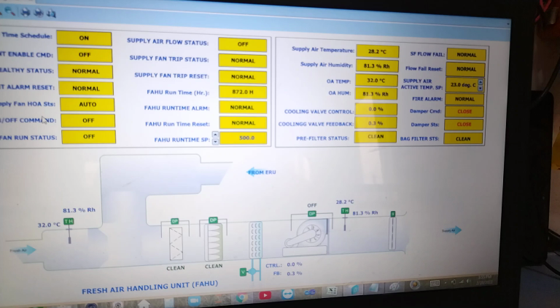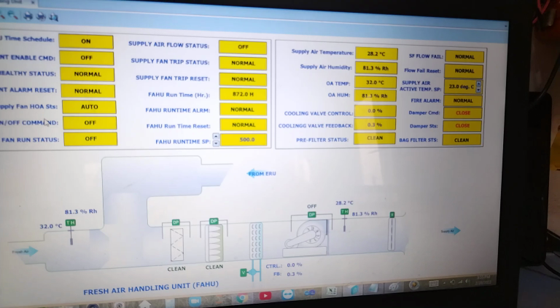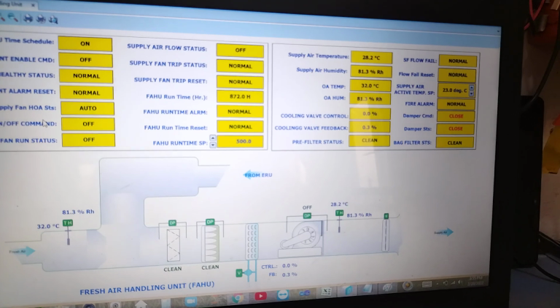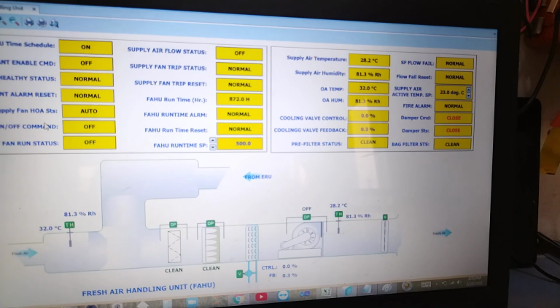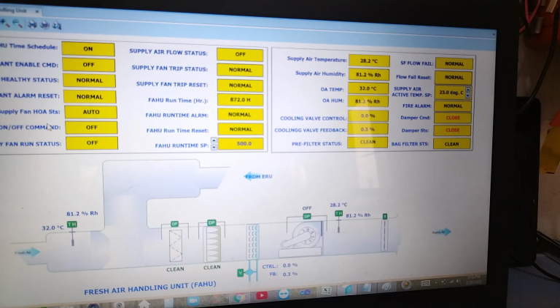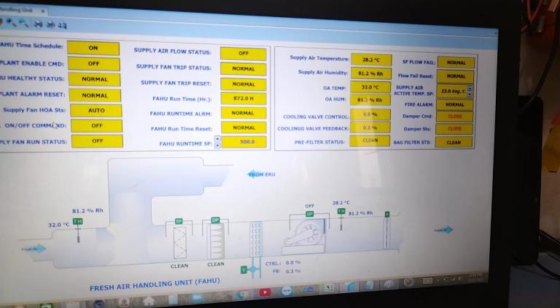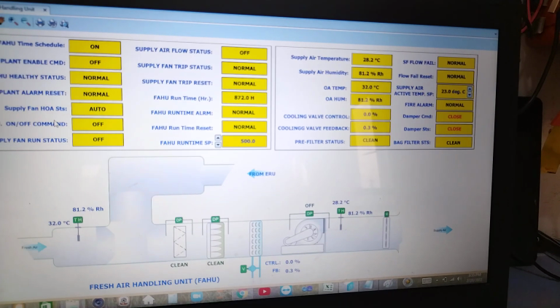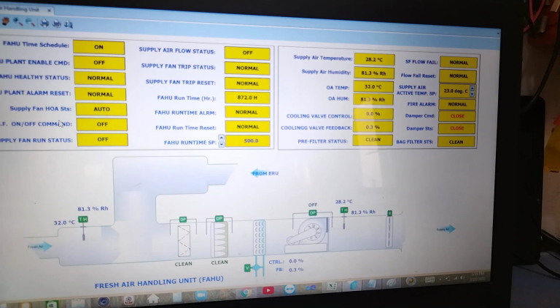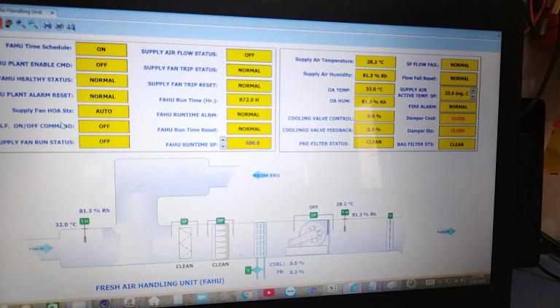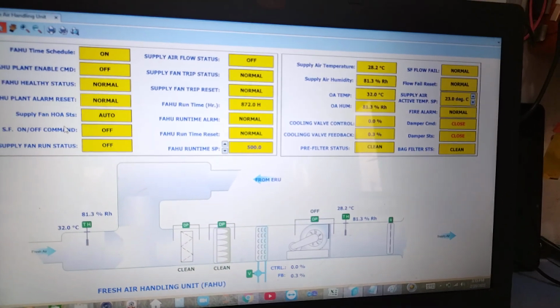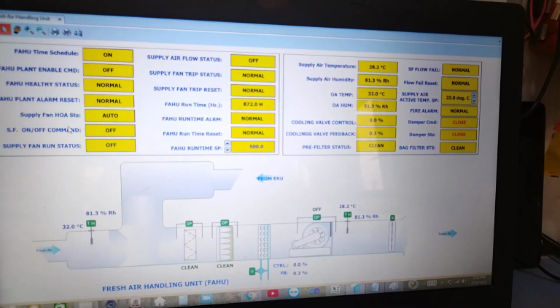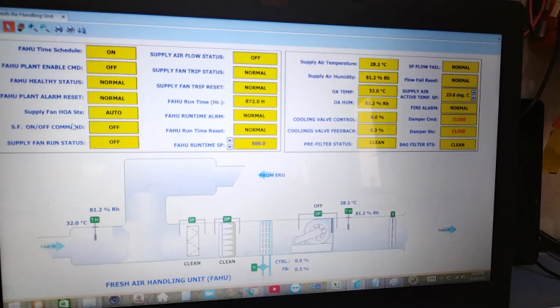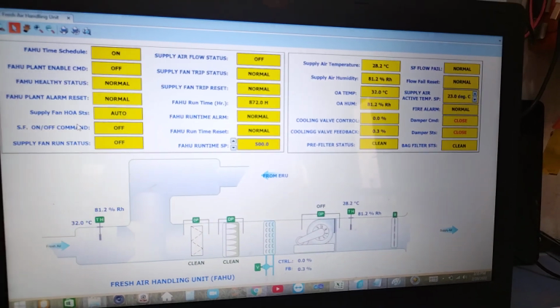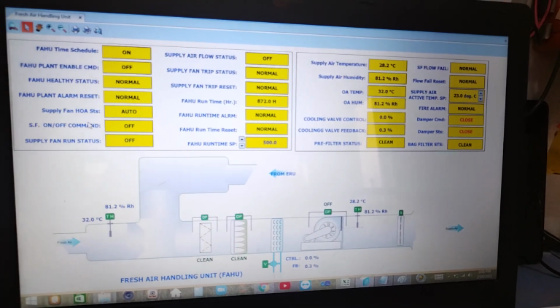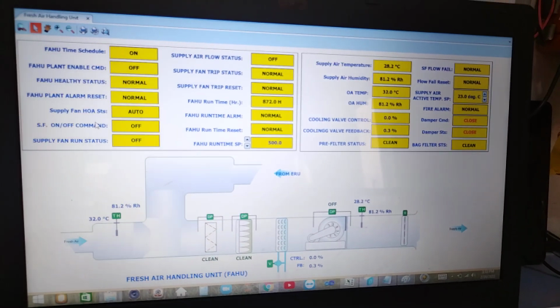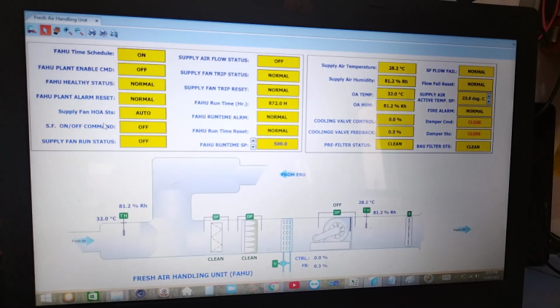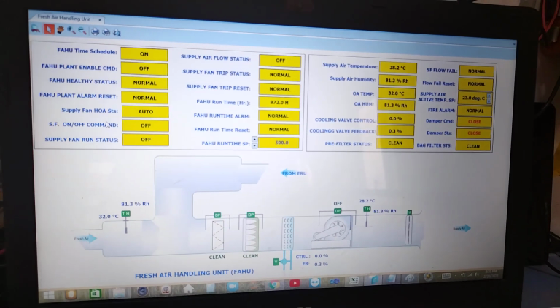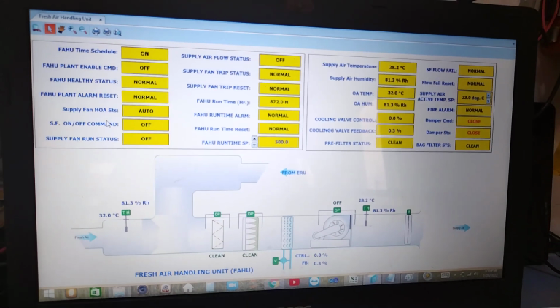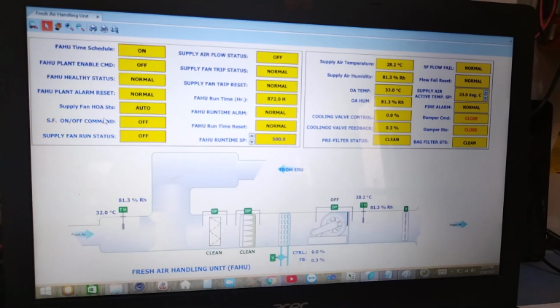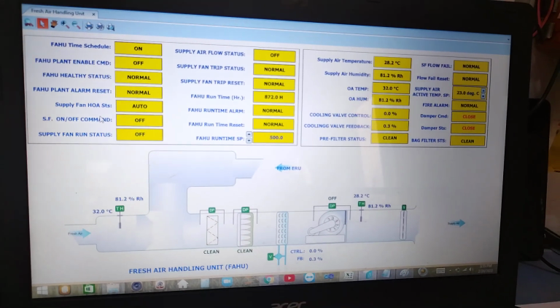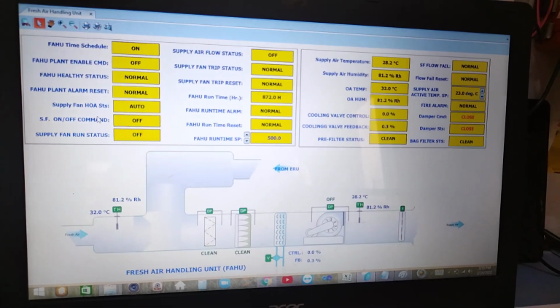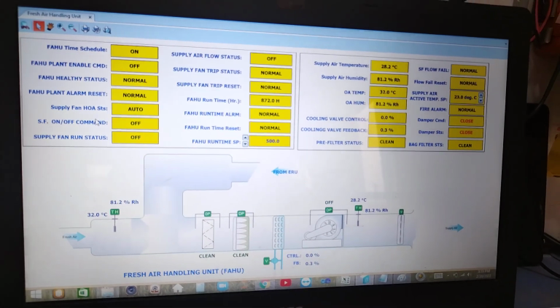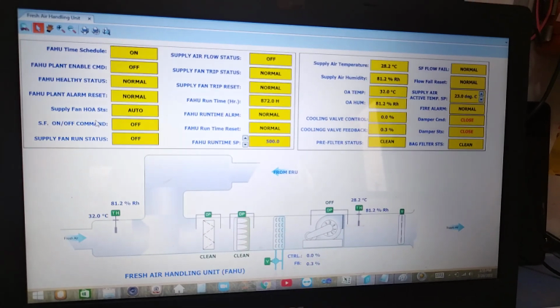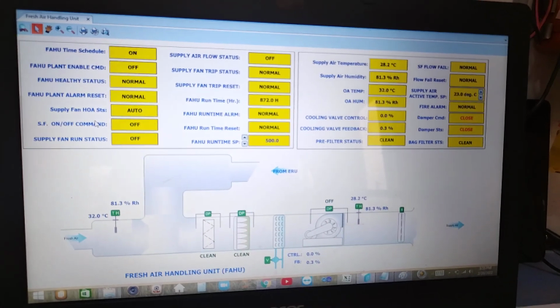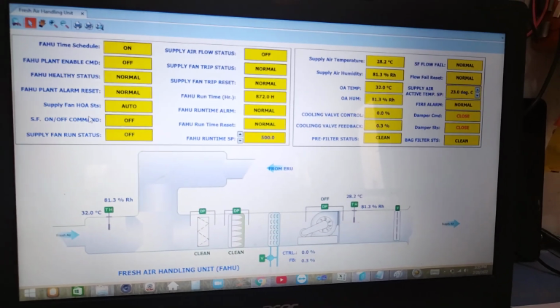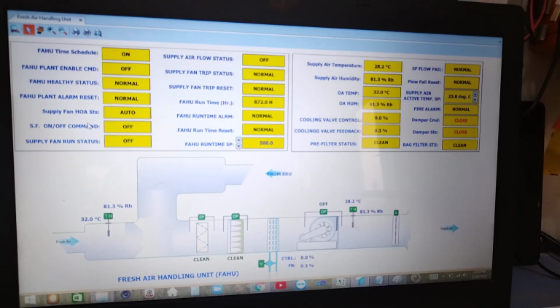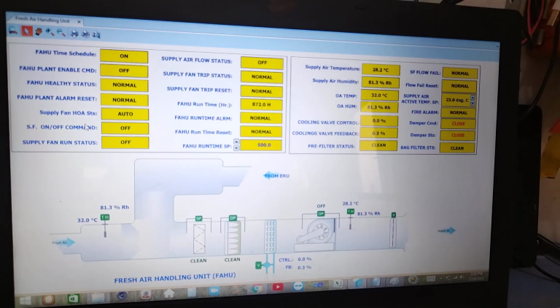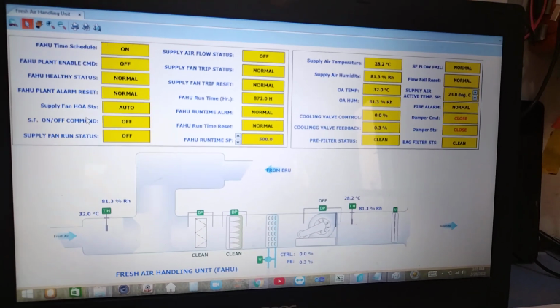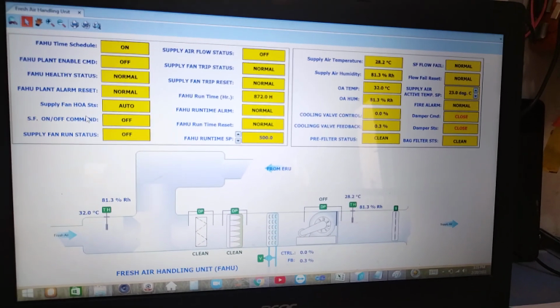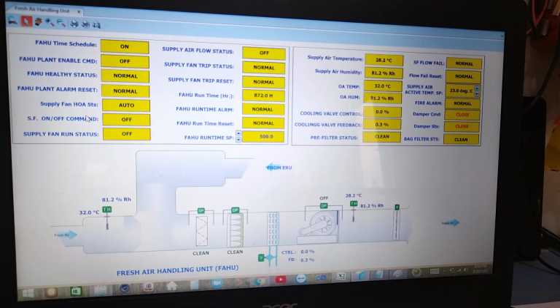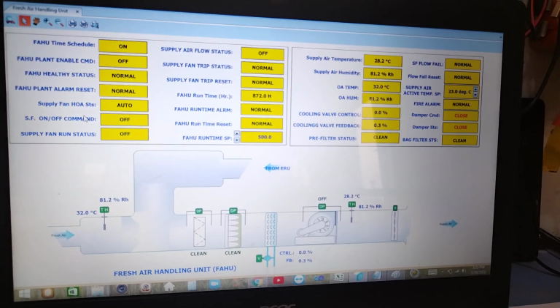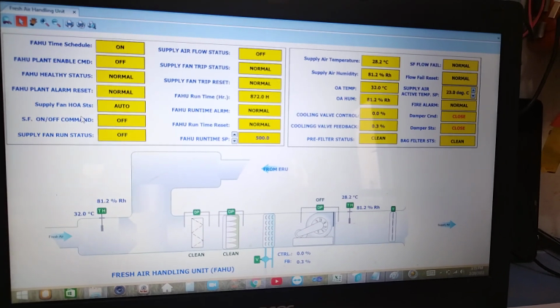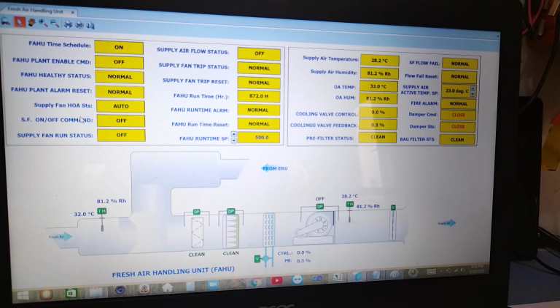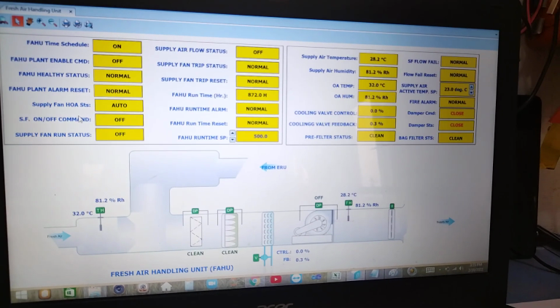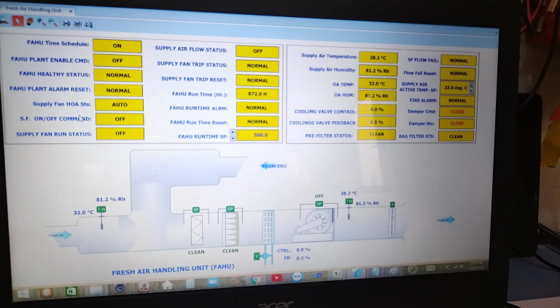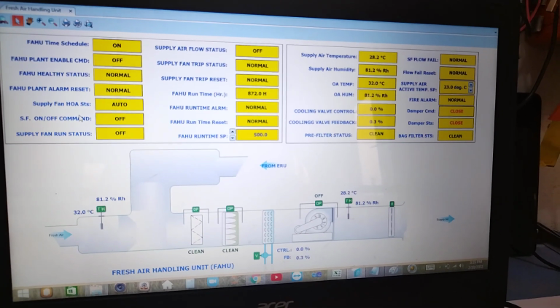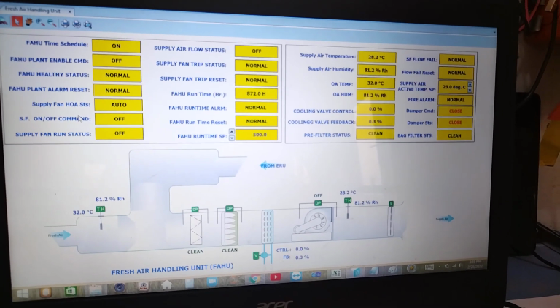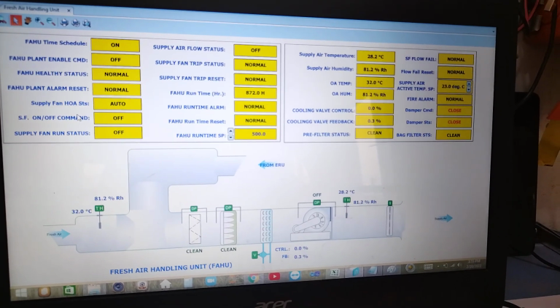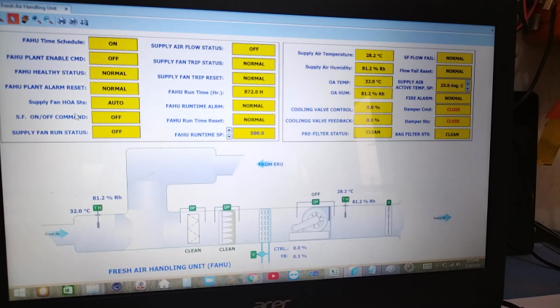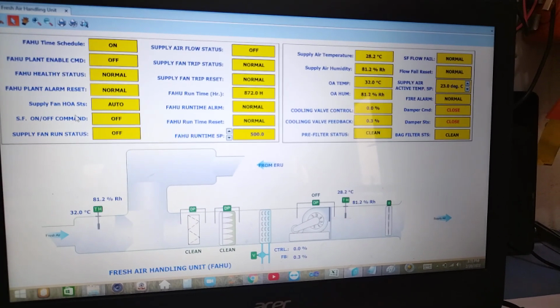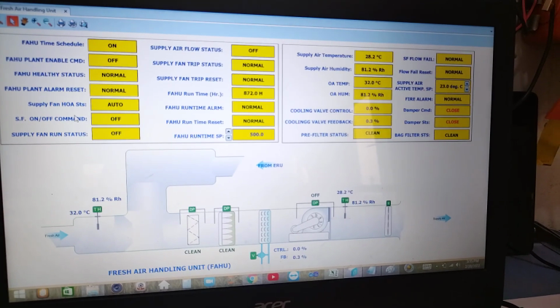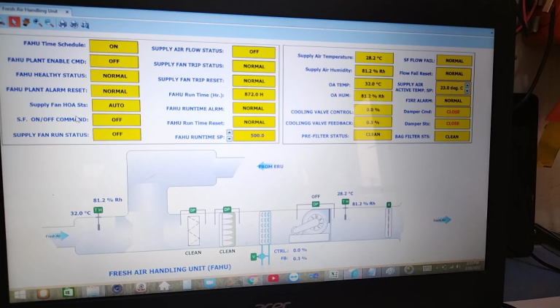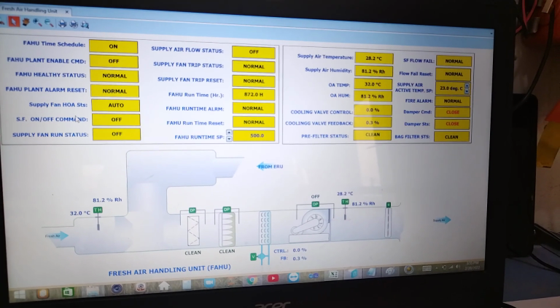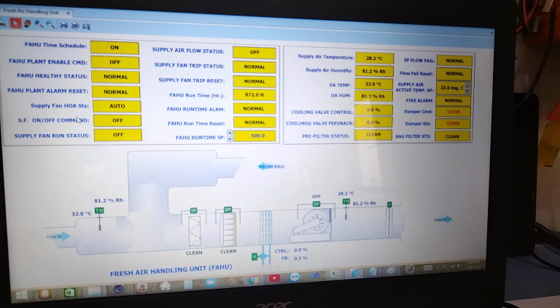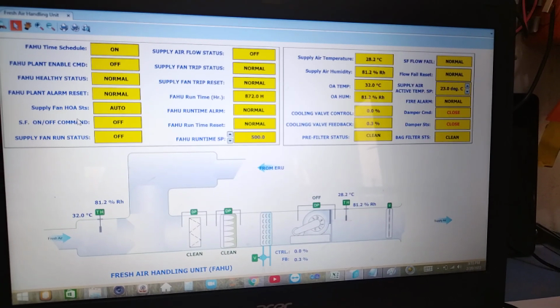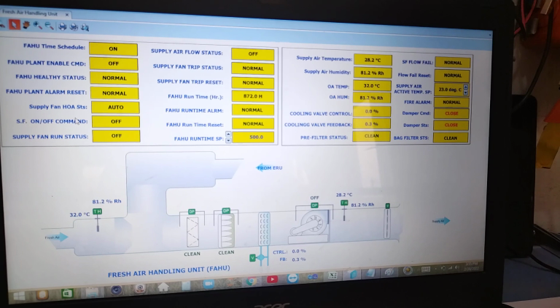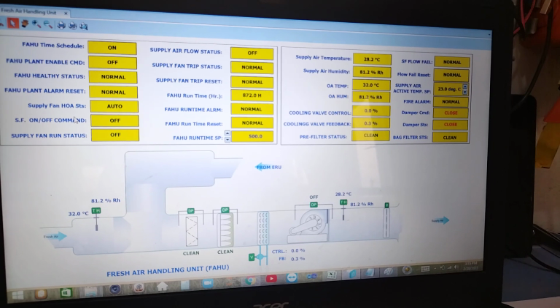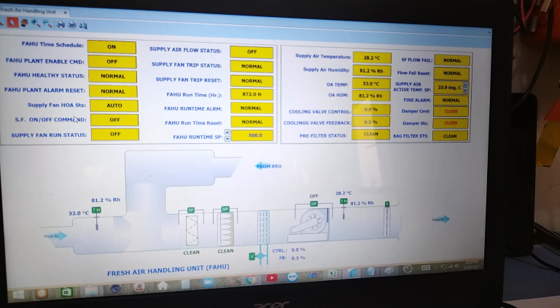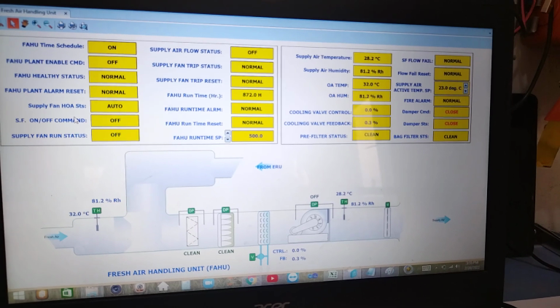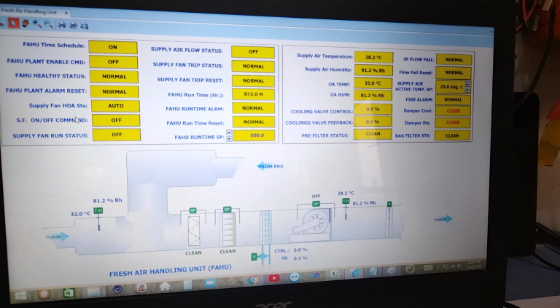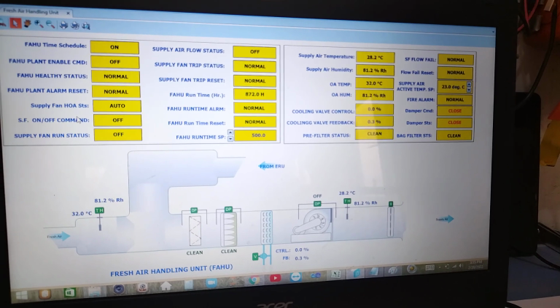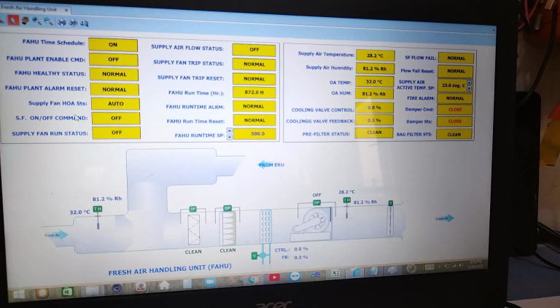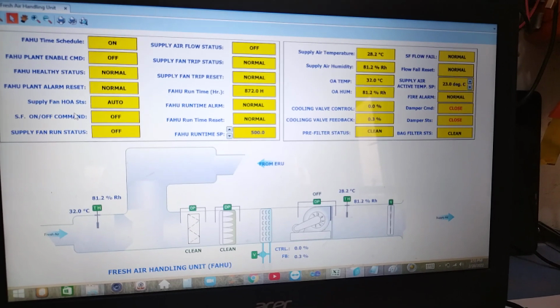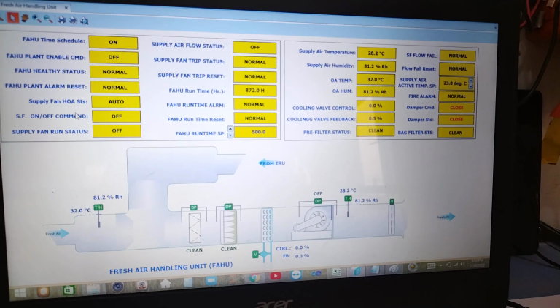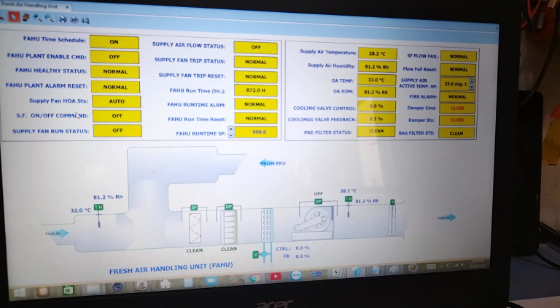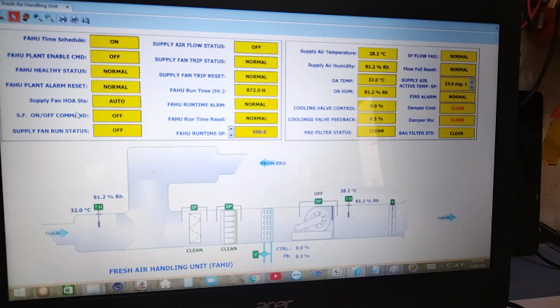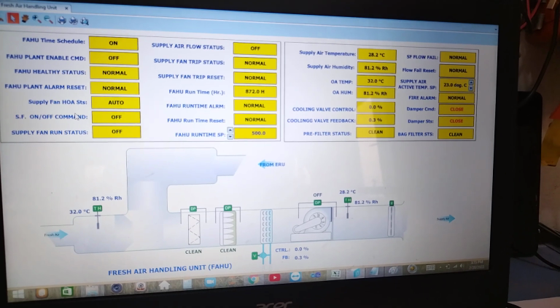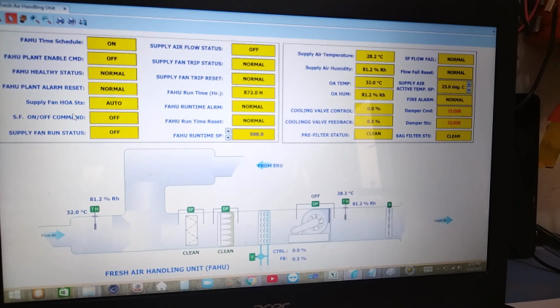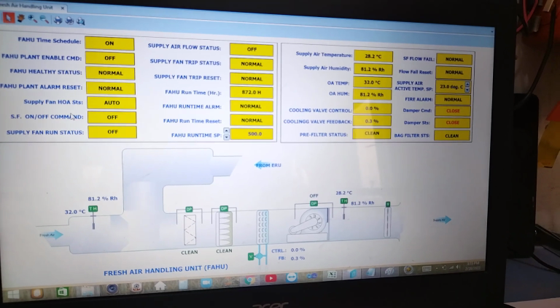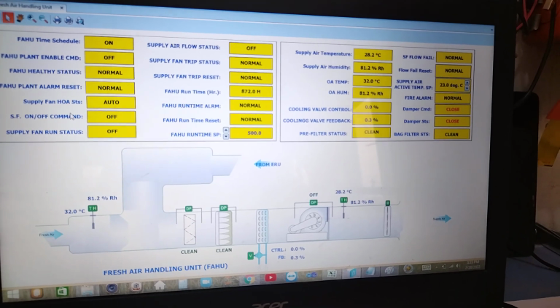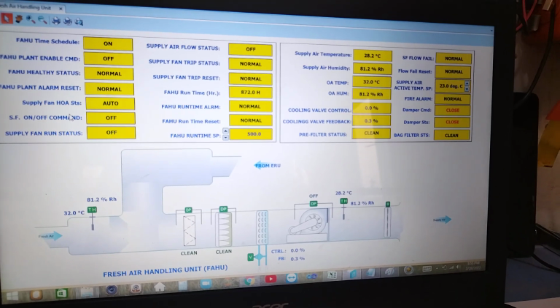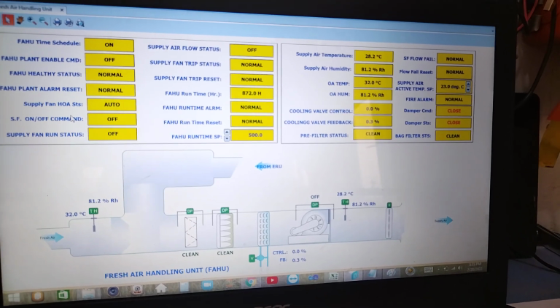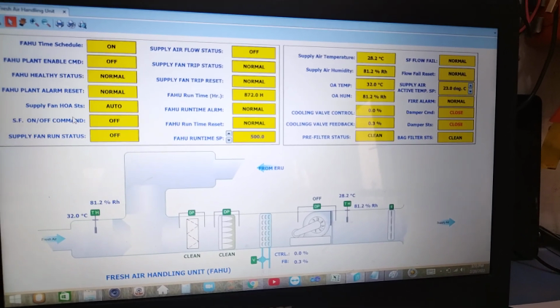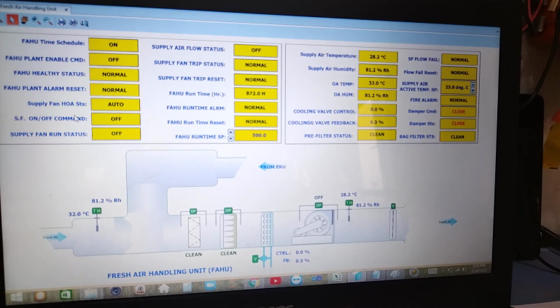Hello, good afternoon, welcome back to my YouTube channel. Today I'm going to show you the final setup for my fresh air handling unit.